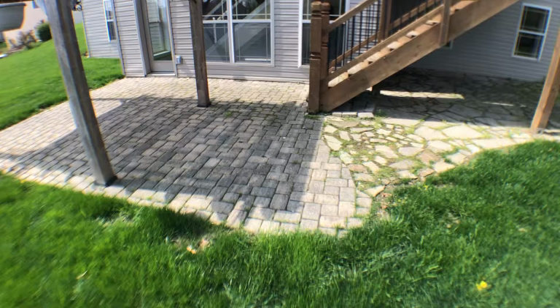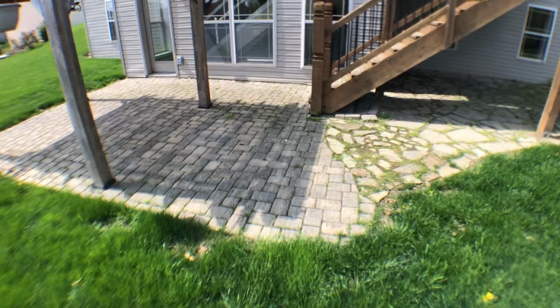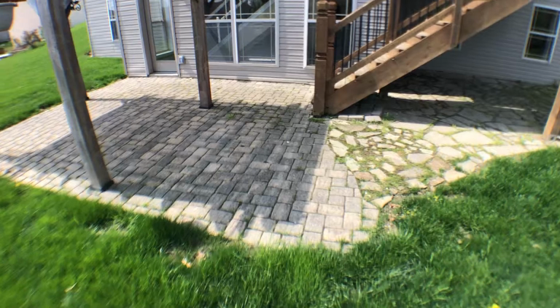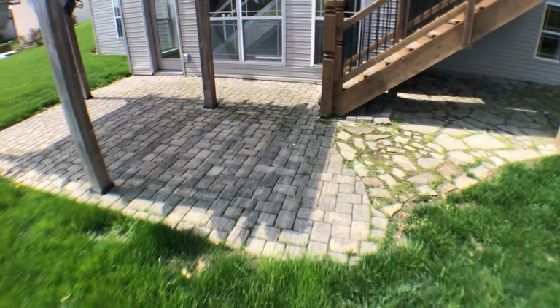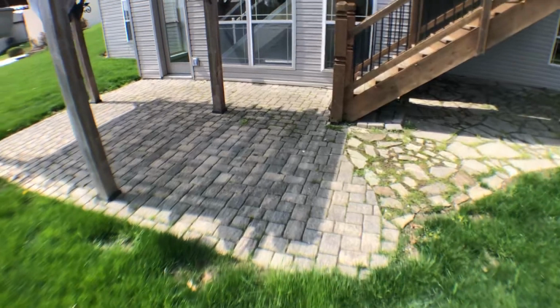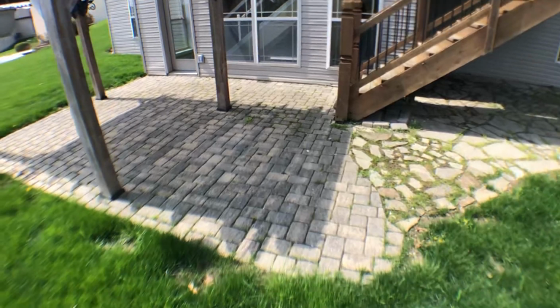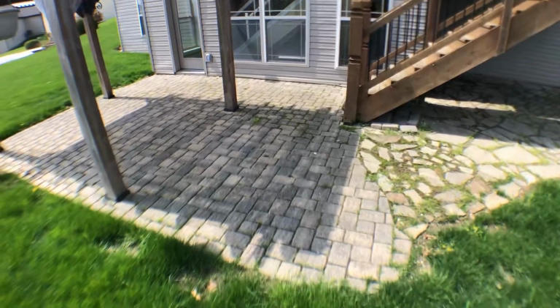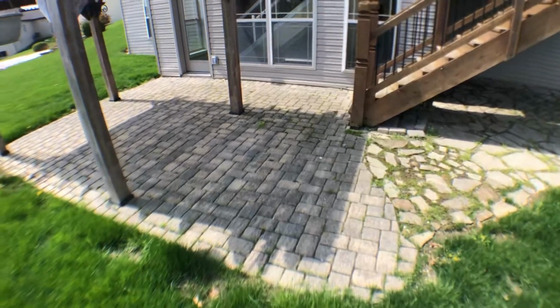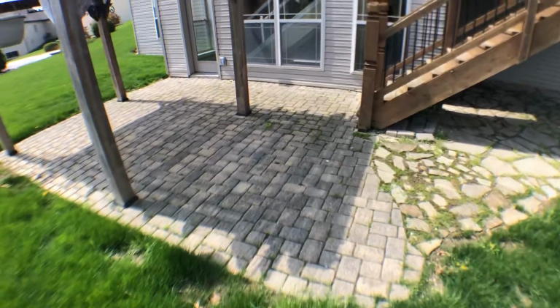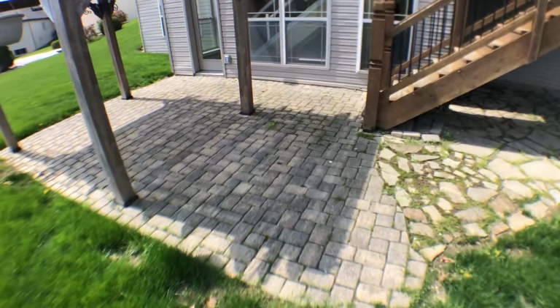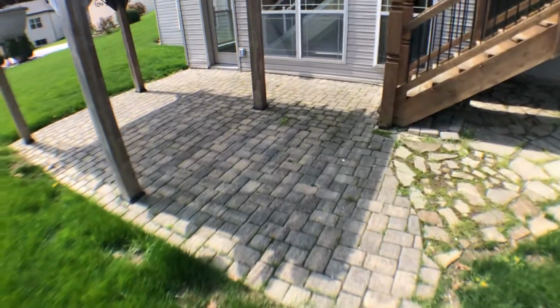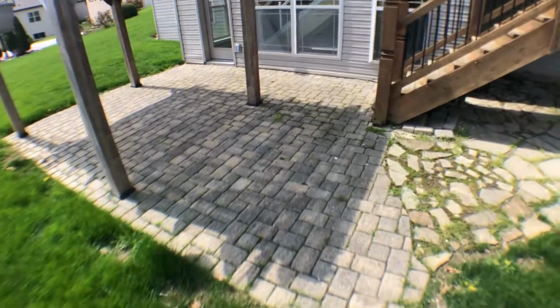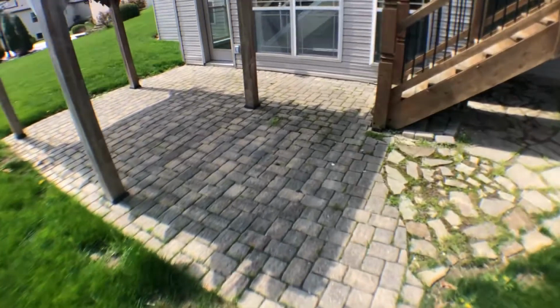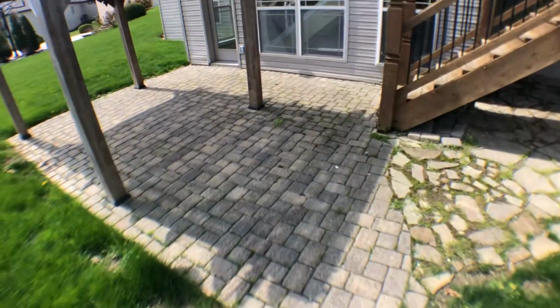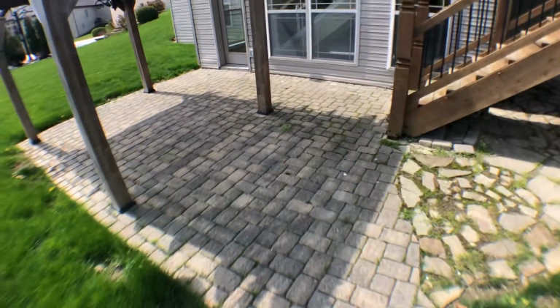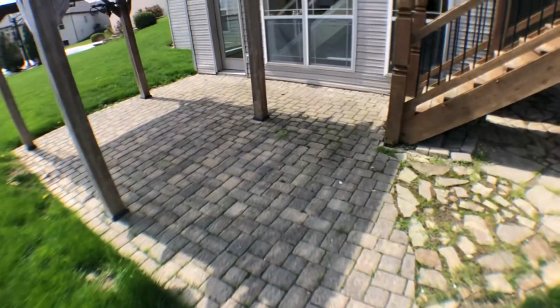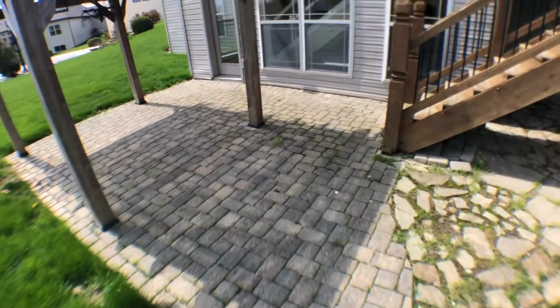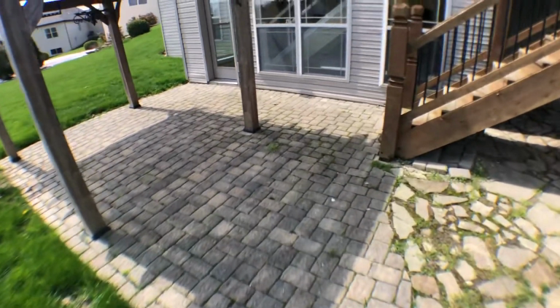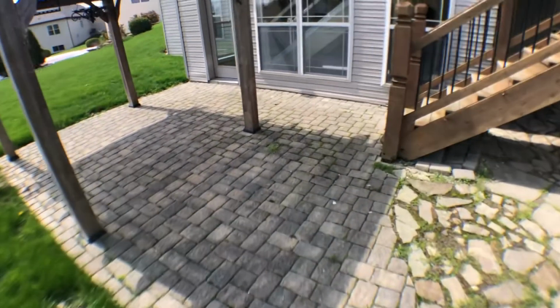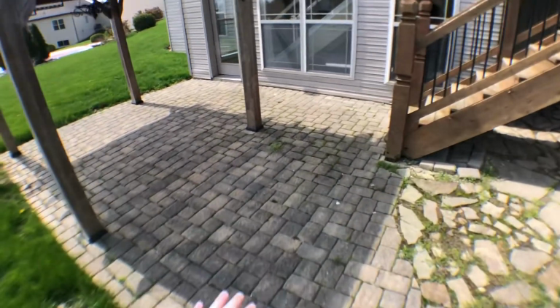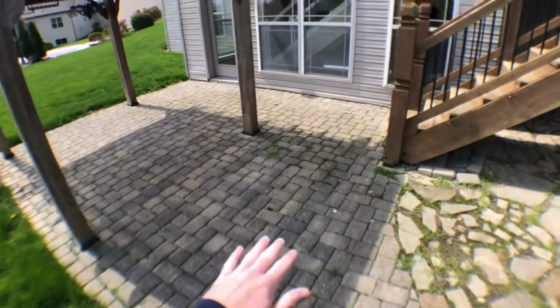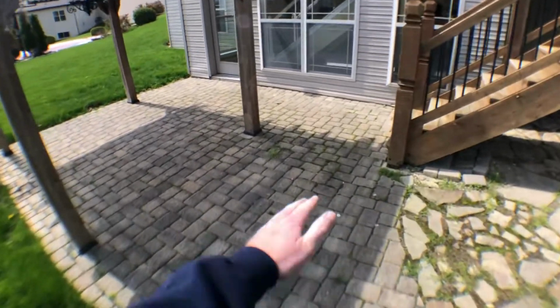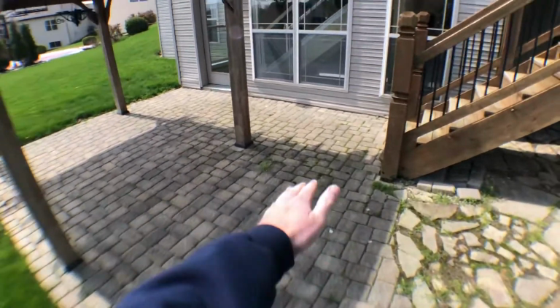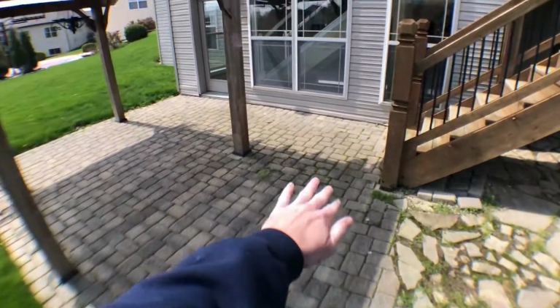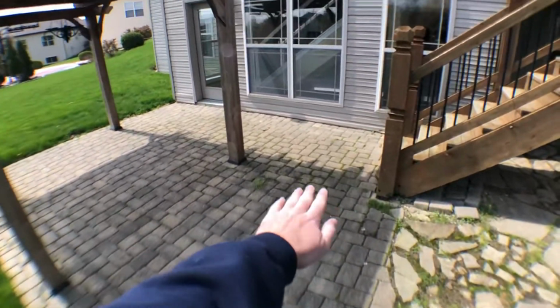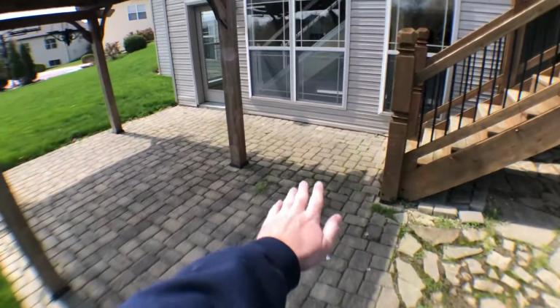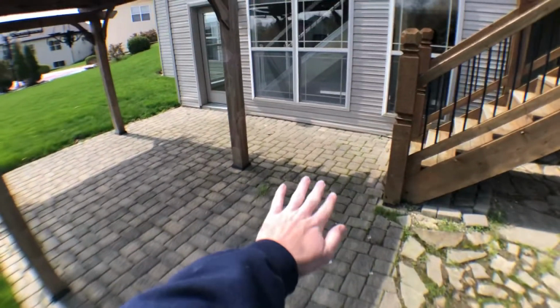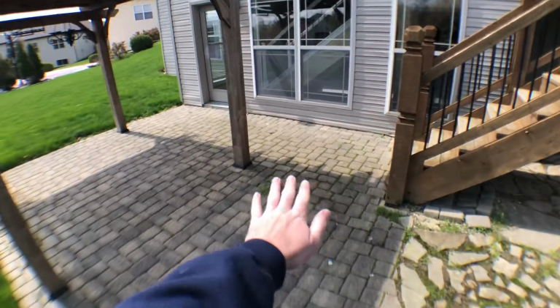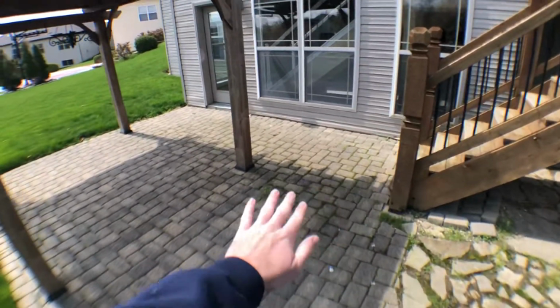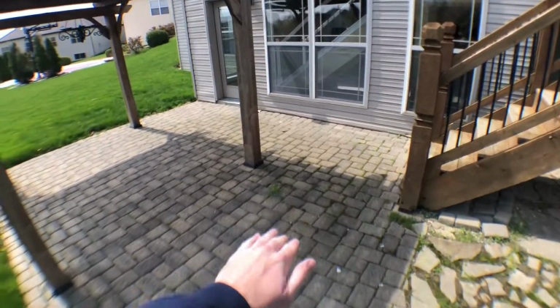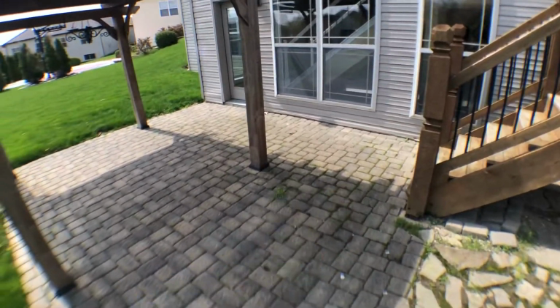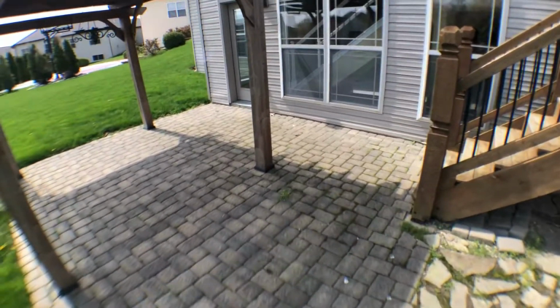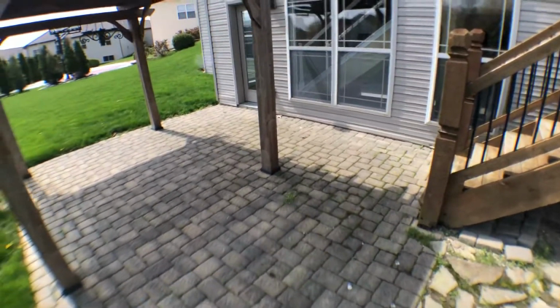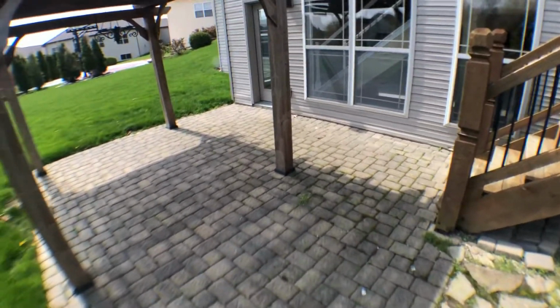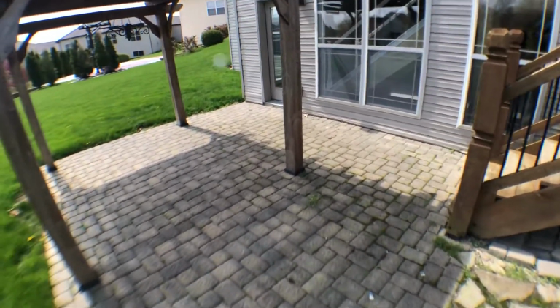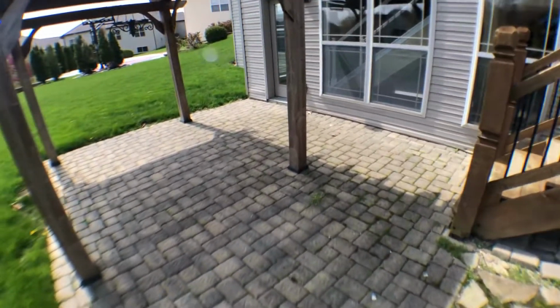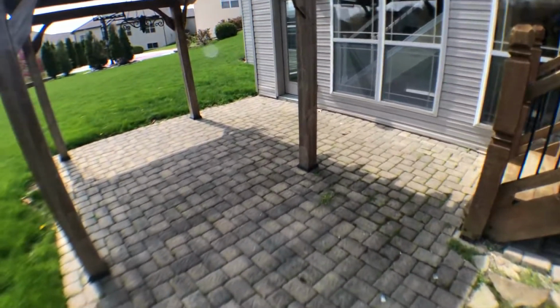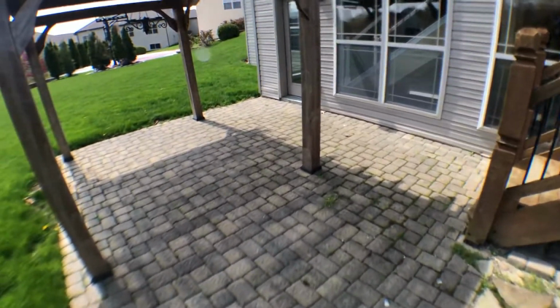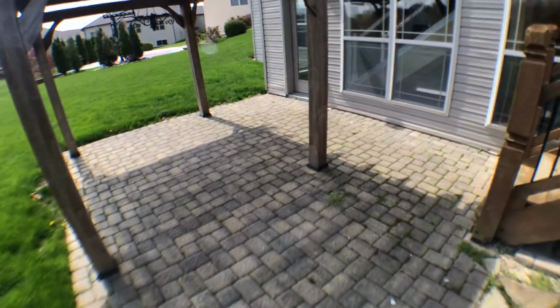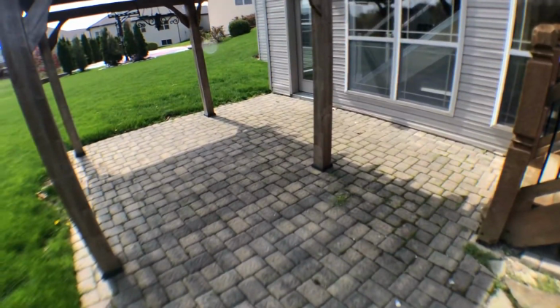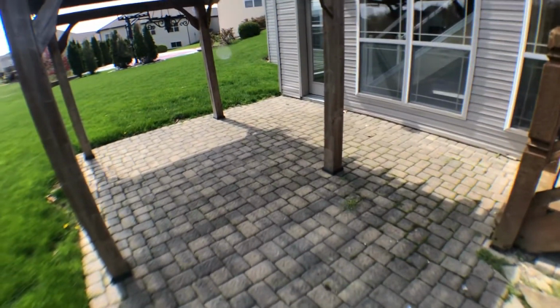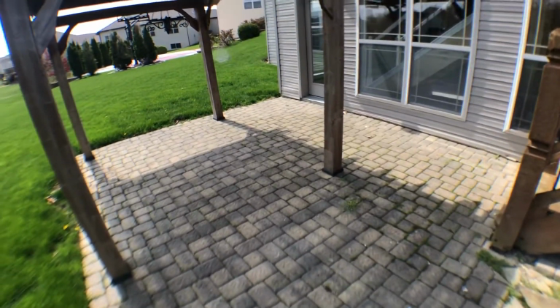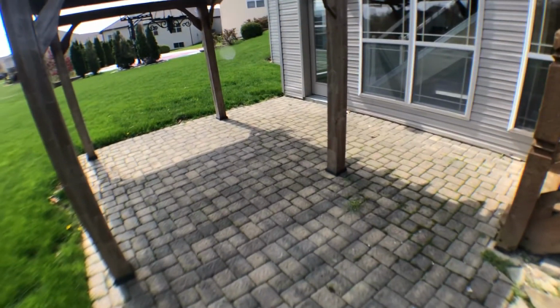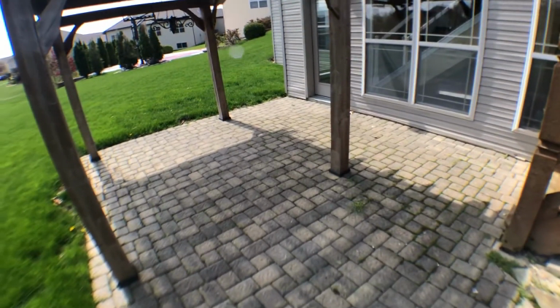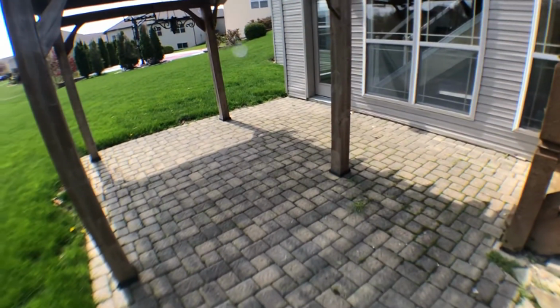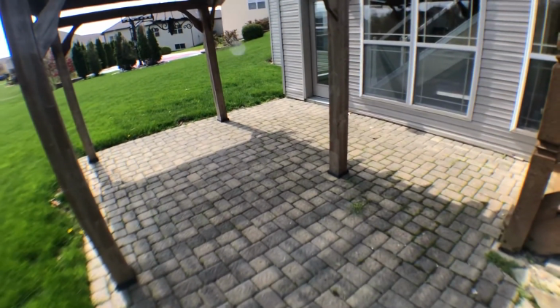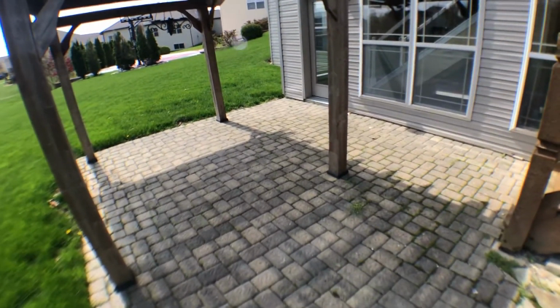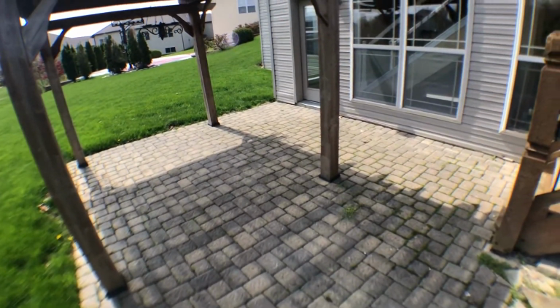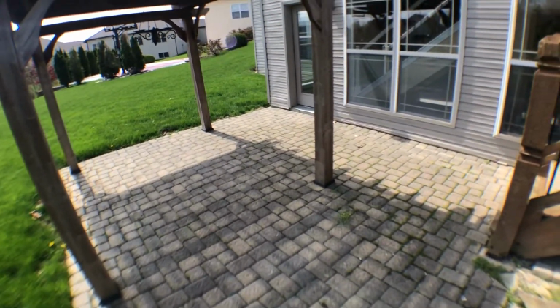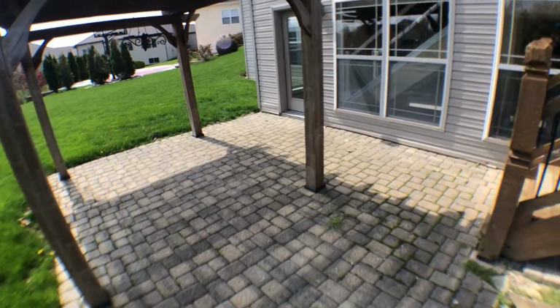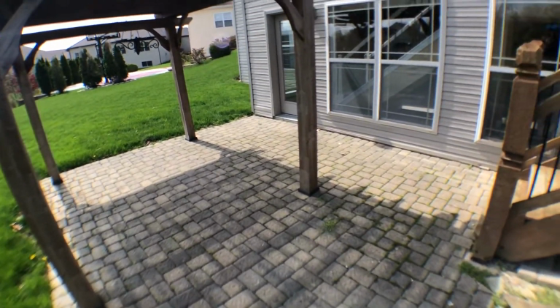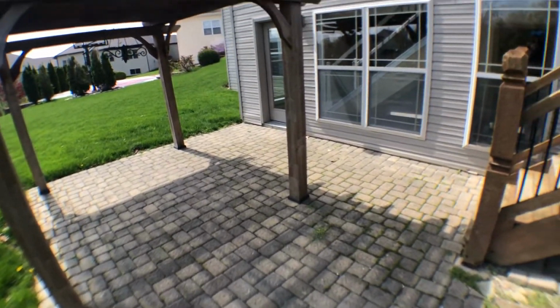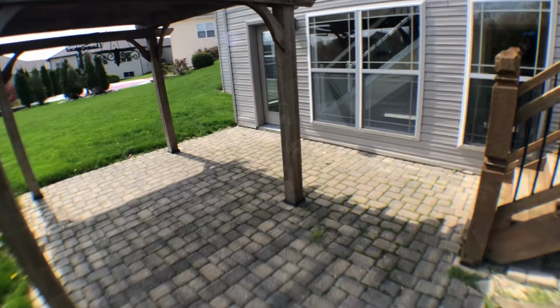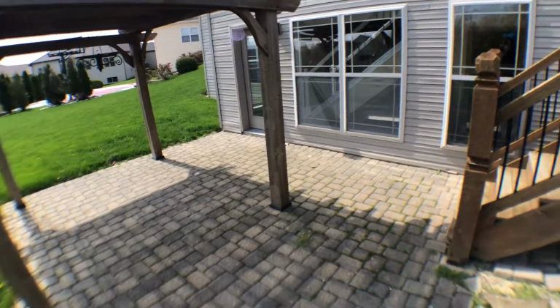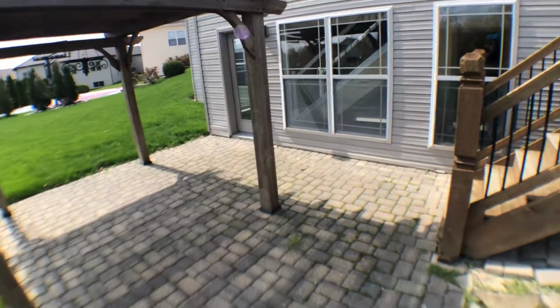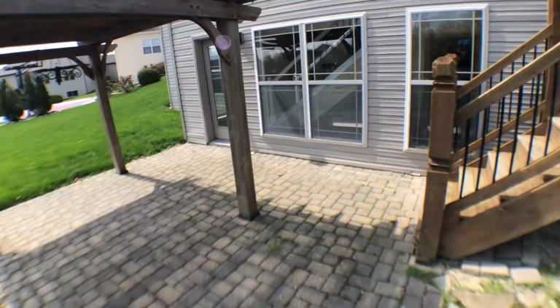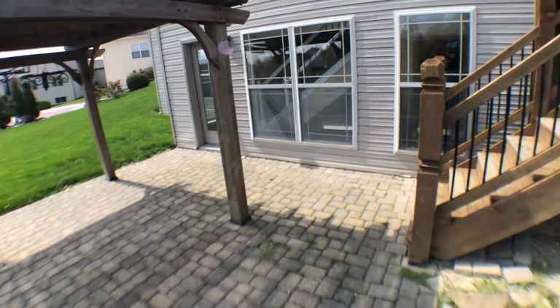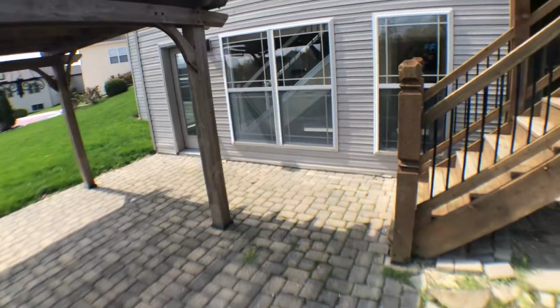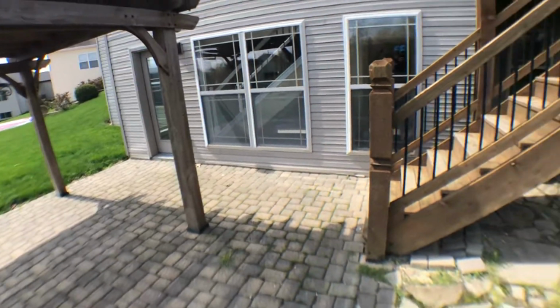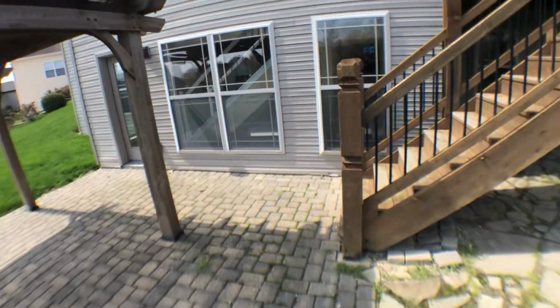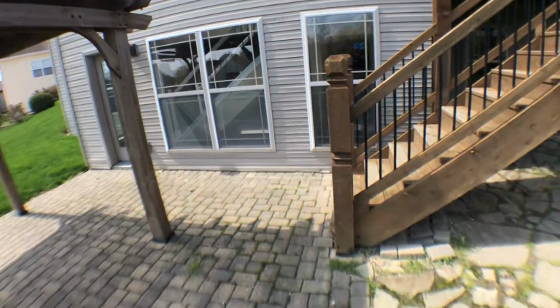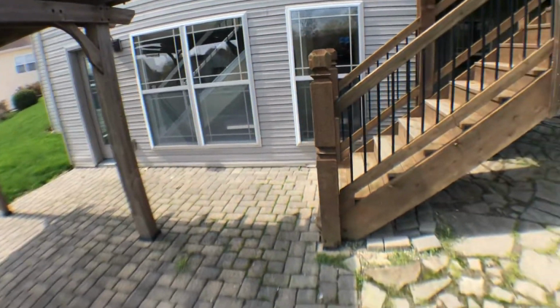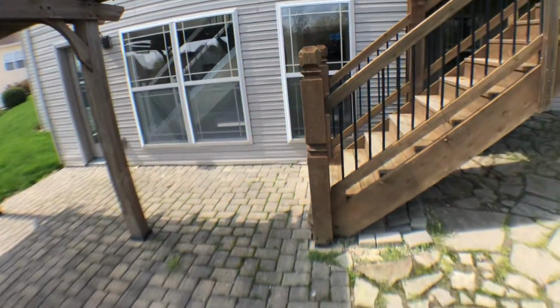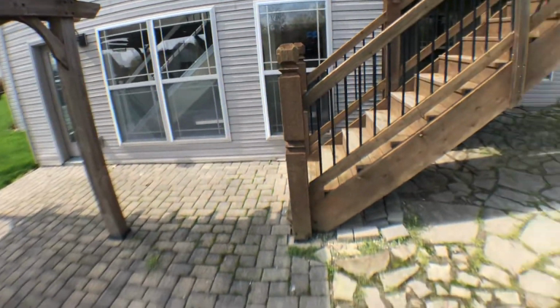So you have these pavers. Some of them are displaced a little bit, but that's pretty common in this area.